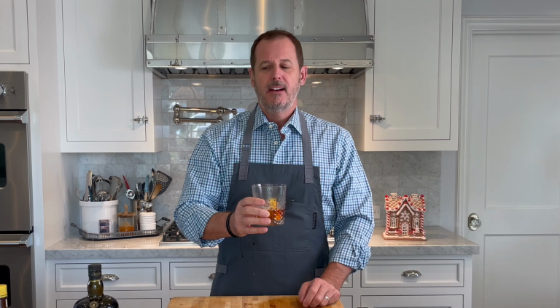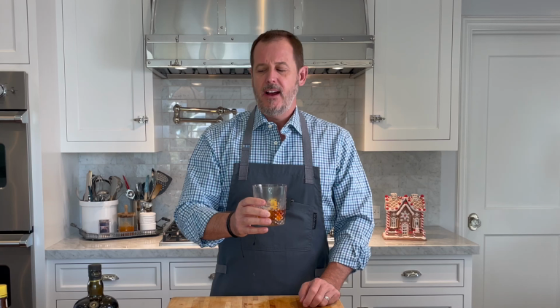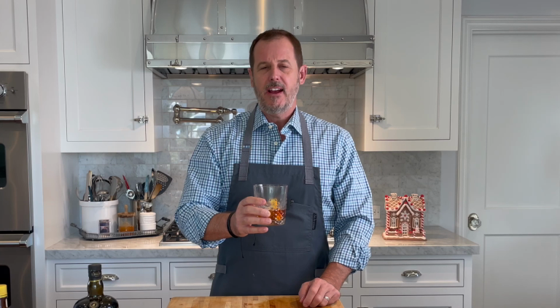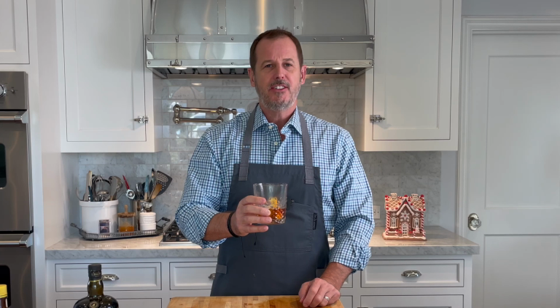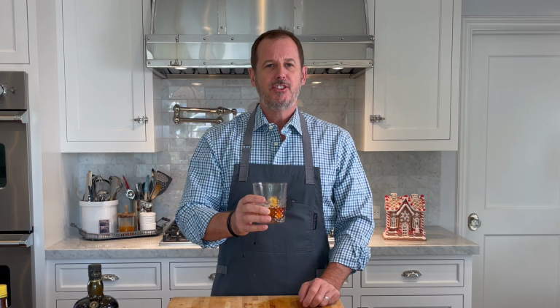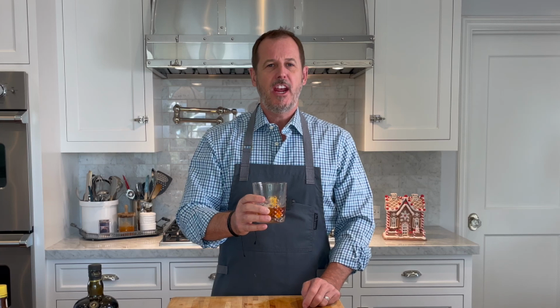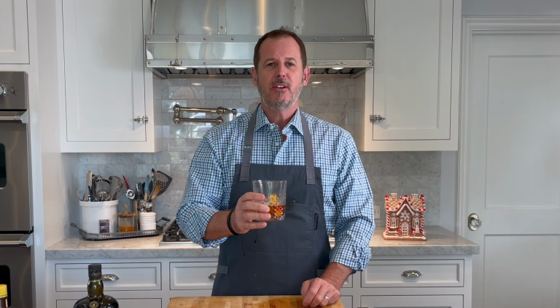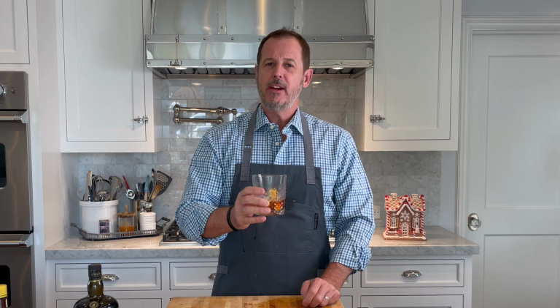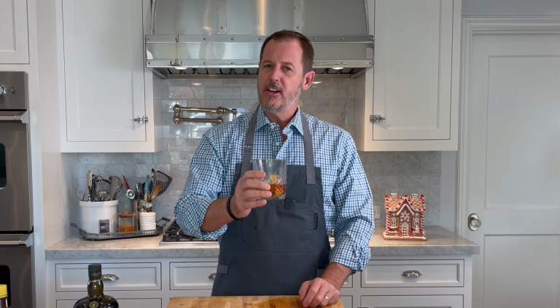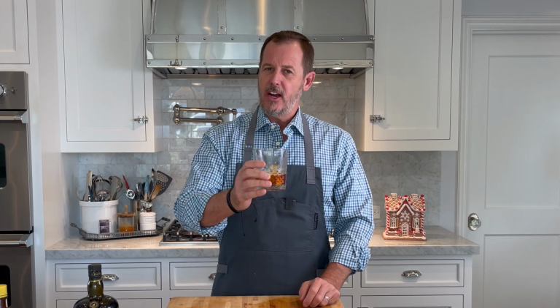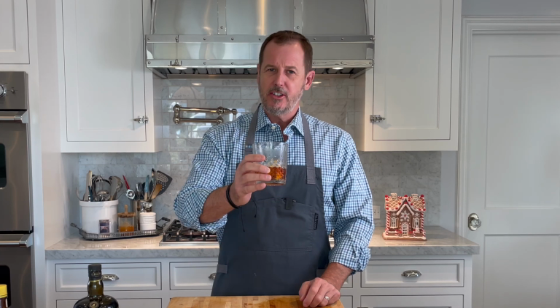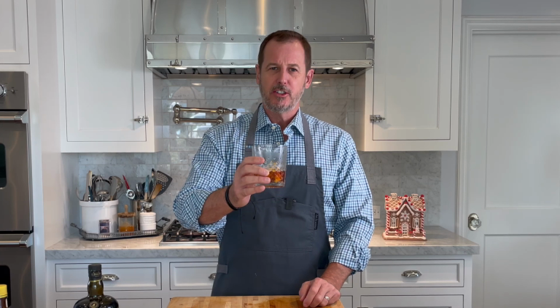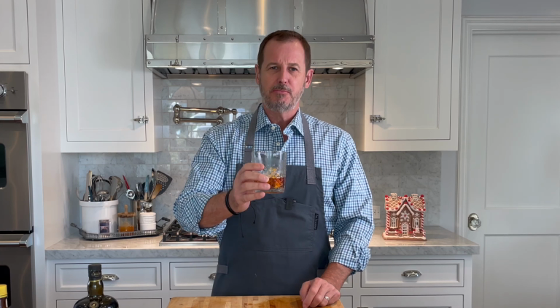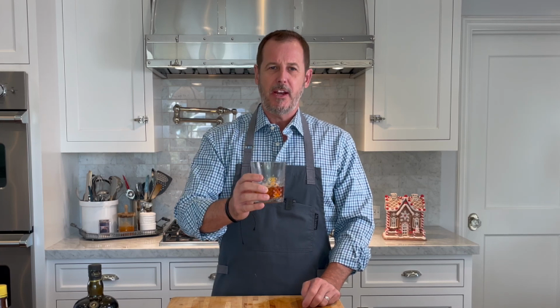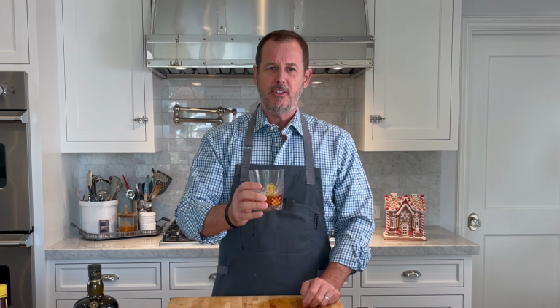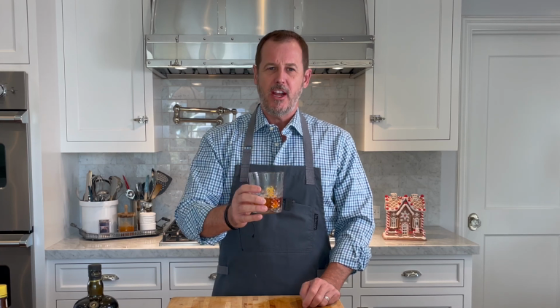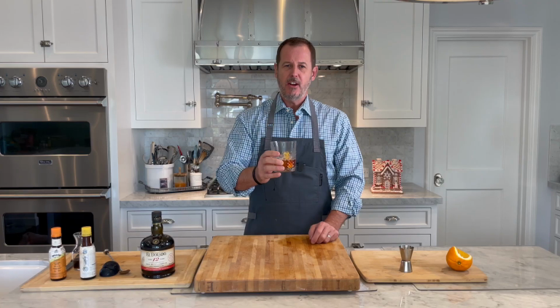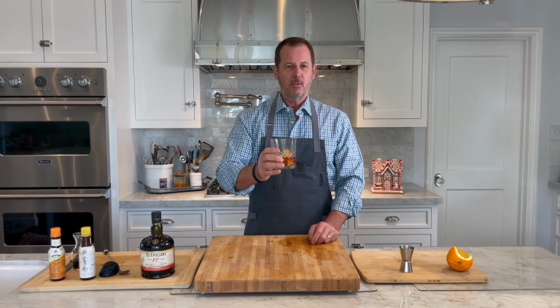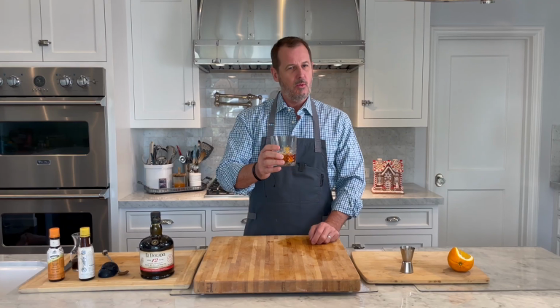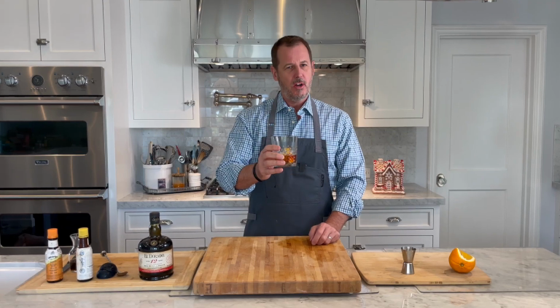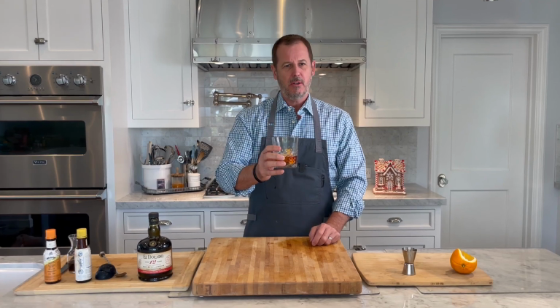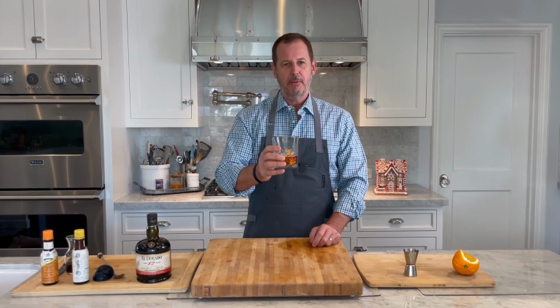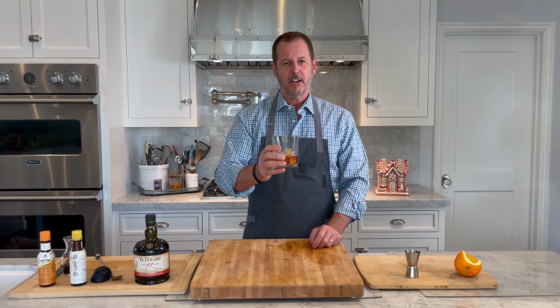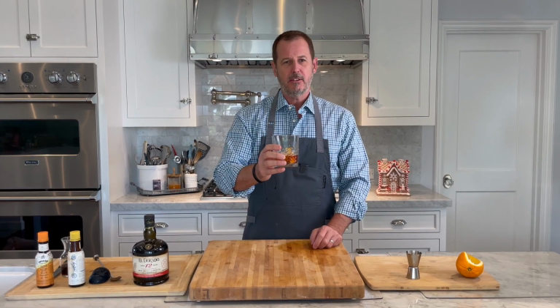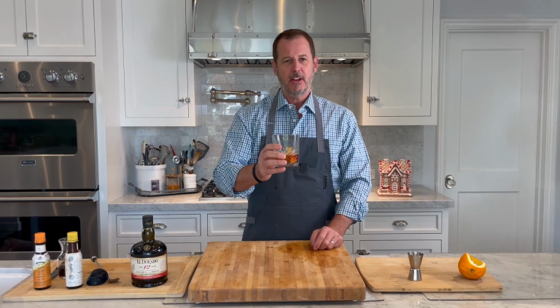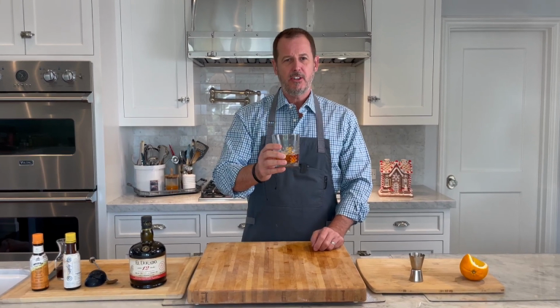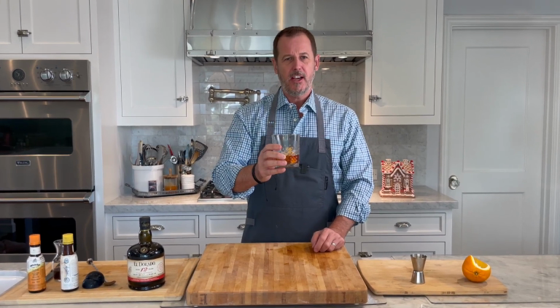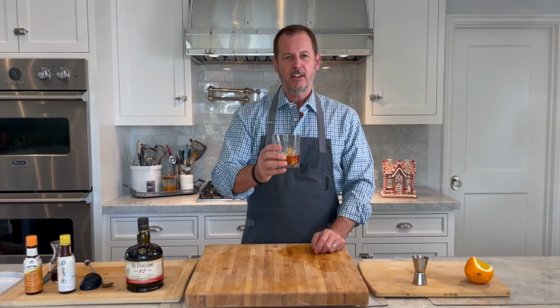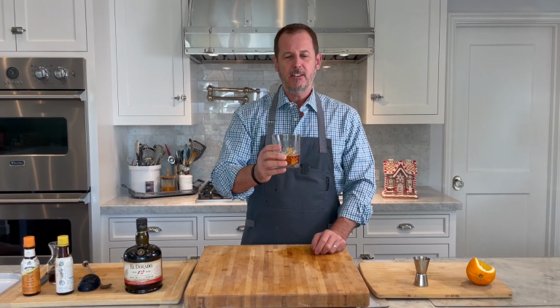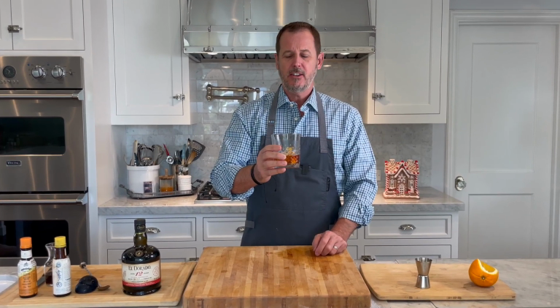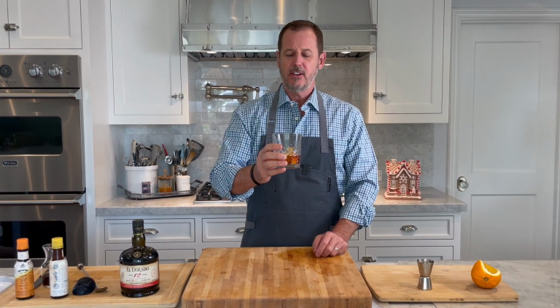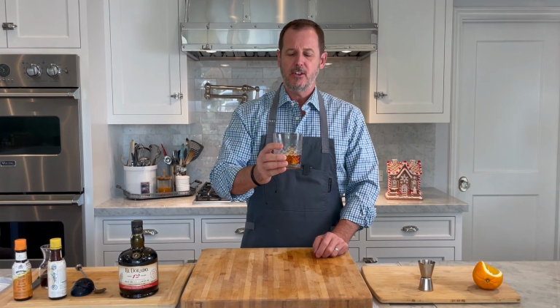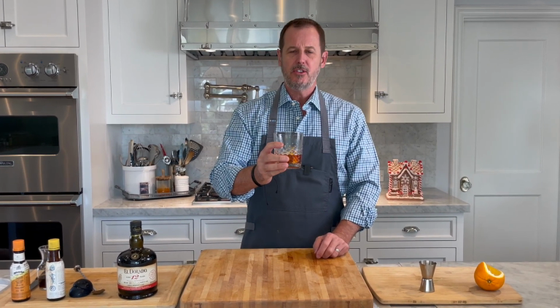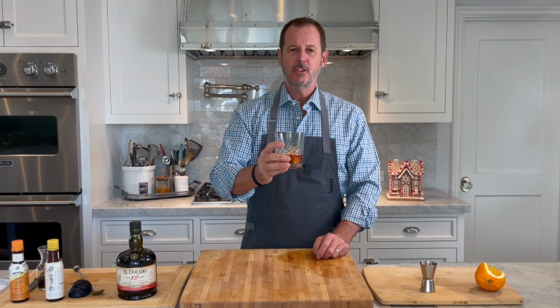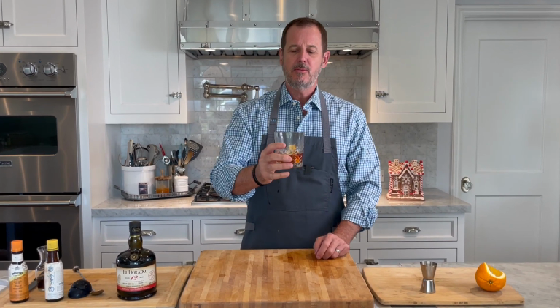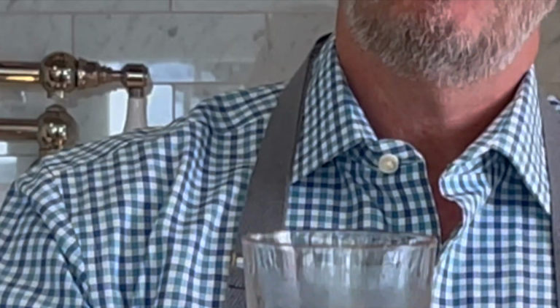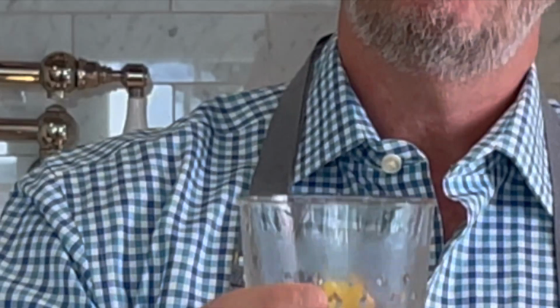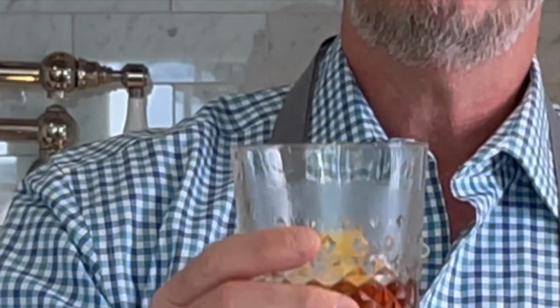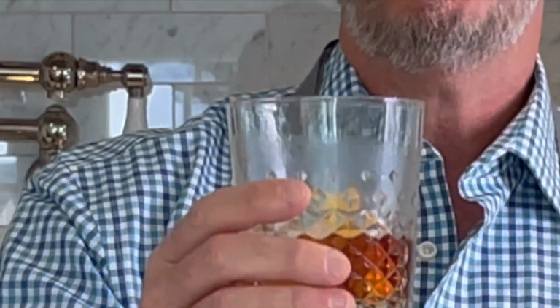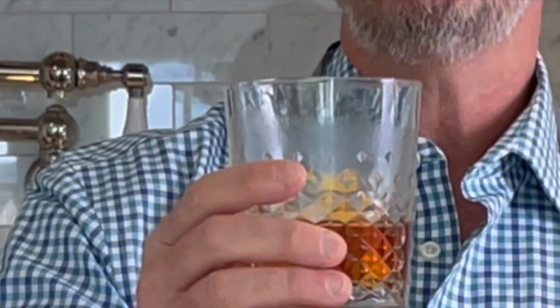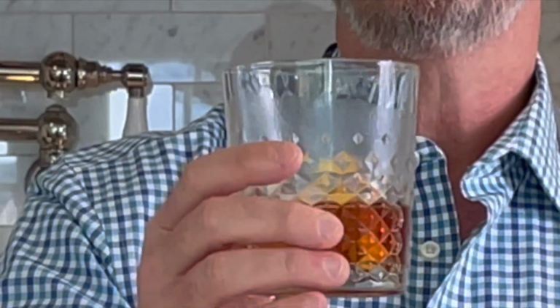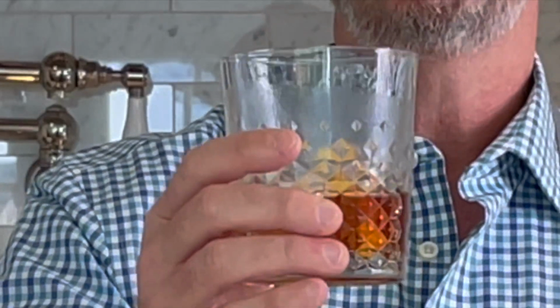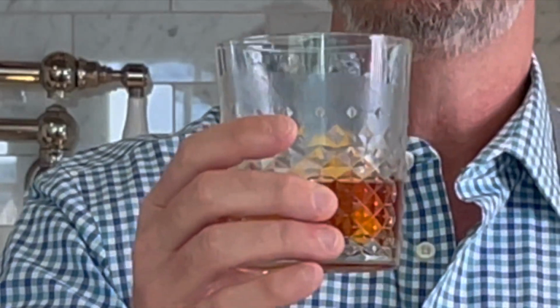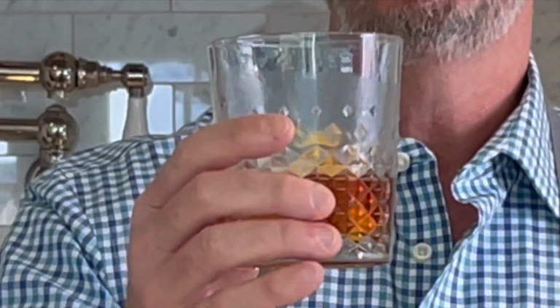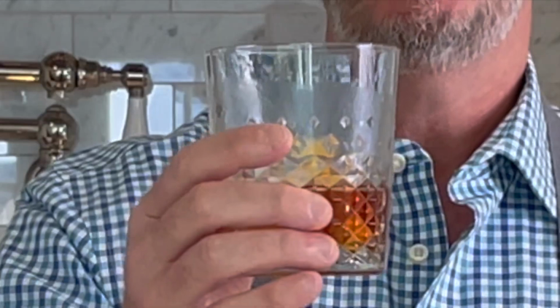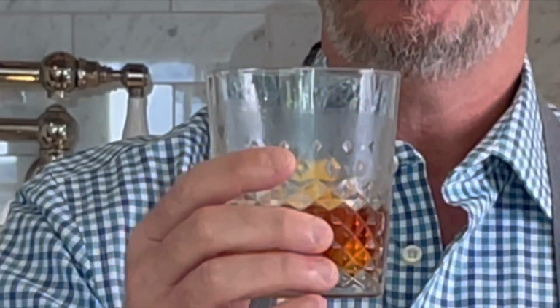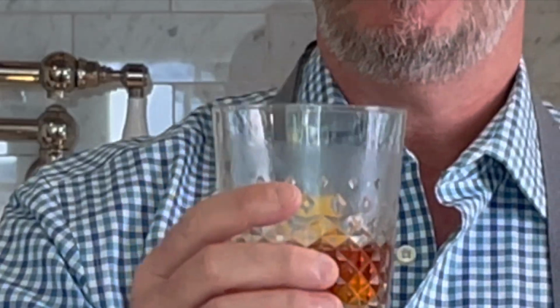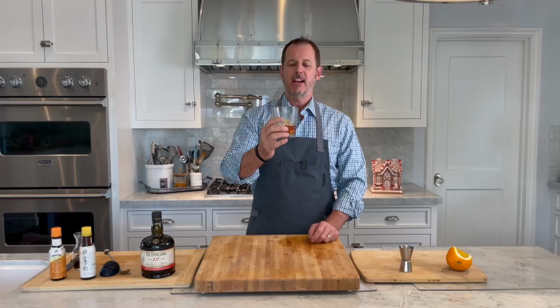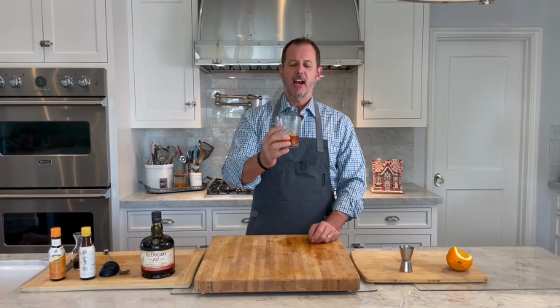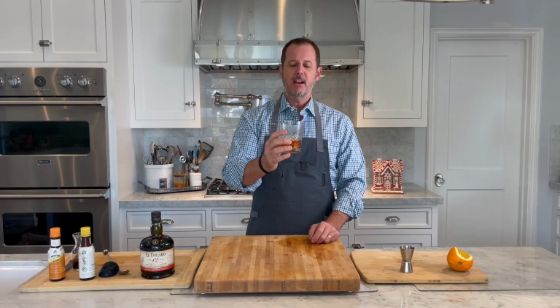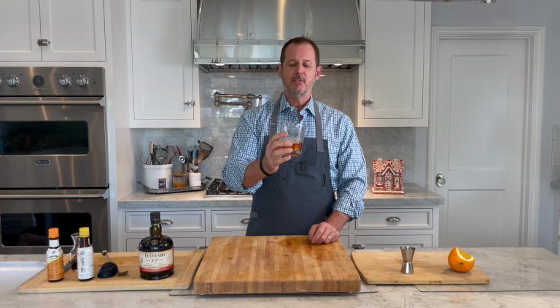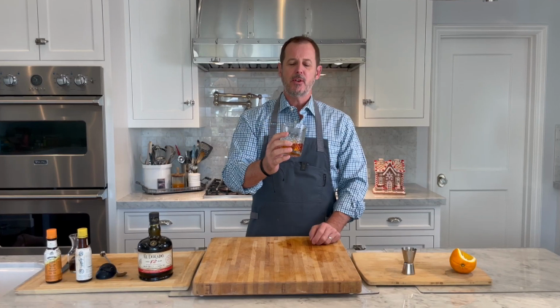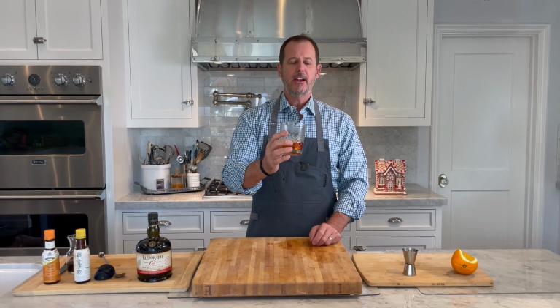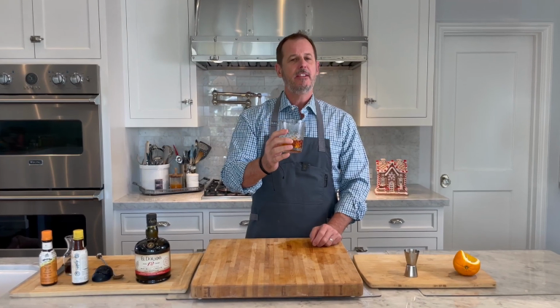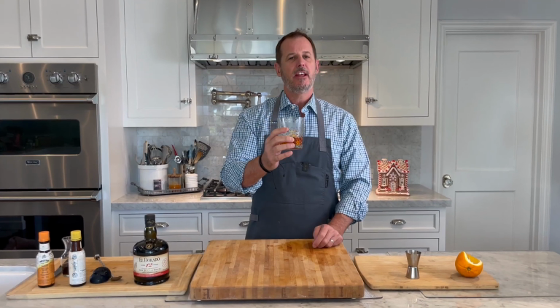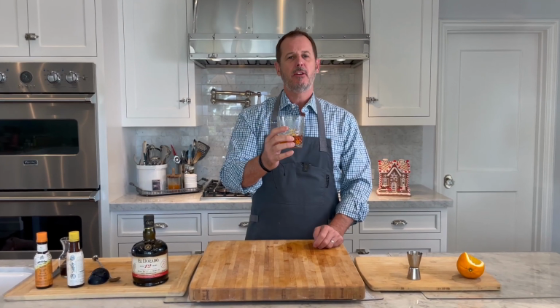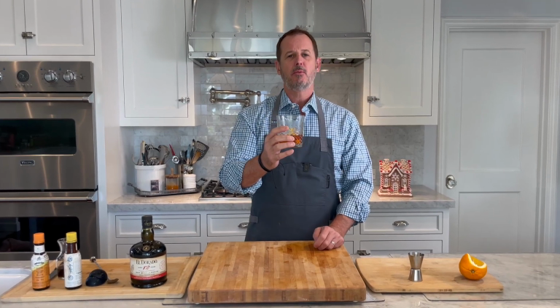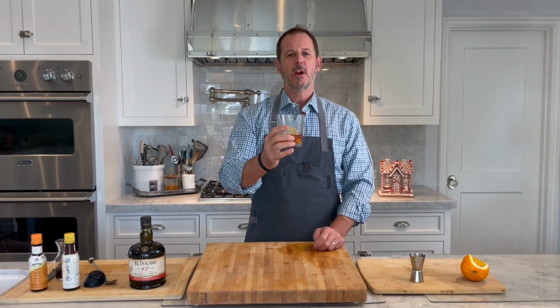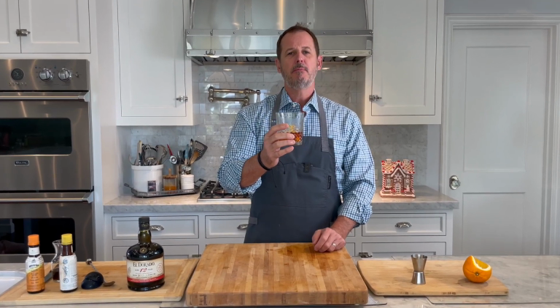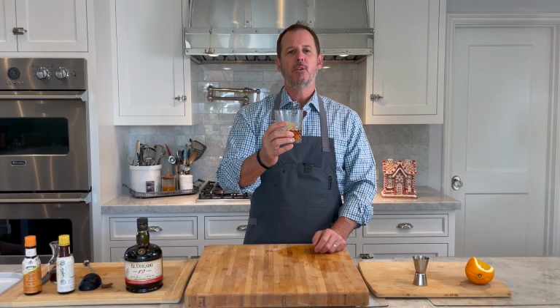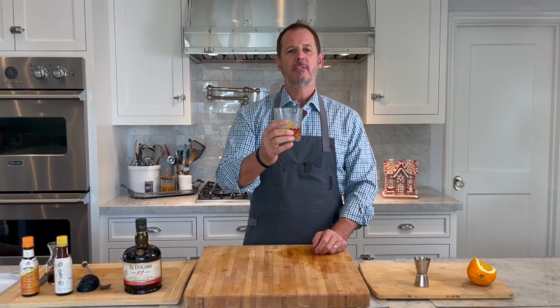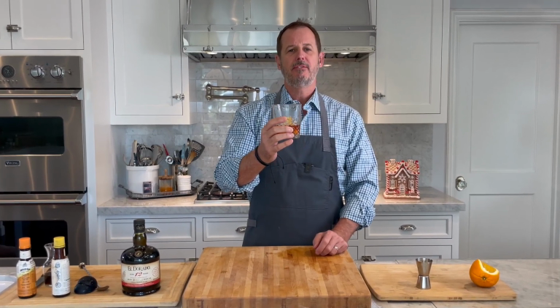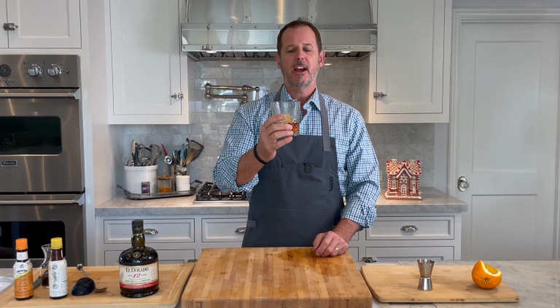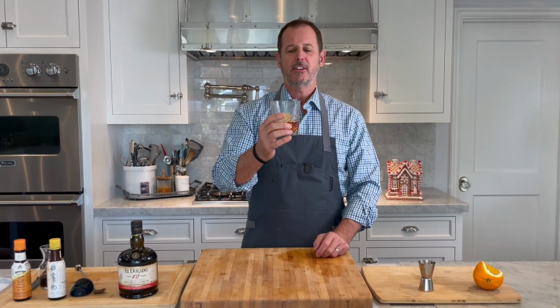Hi, it's Jay Green, Cocktails by Jay. Welcome back to my channel here on YouTube. What am I drinking today? I am drinking the rum old-fashioned.